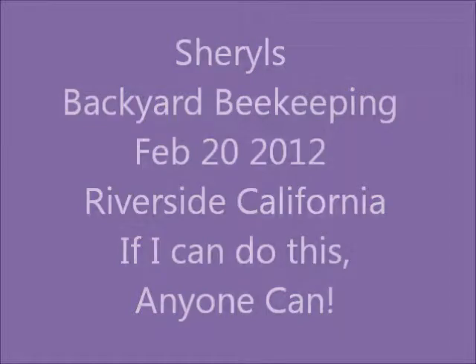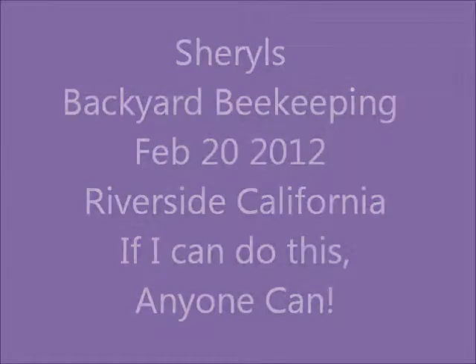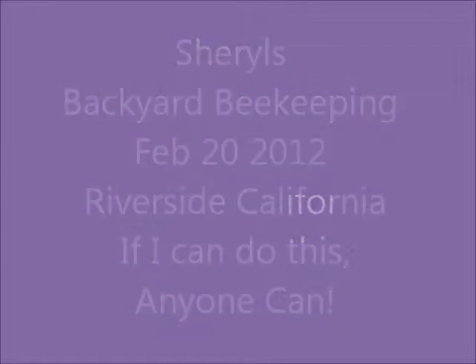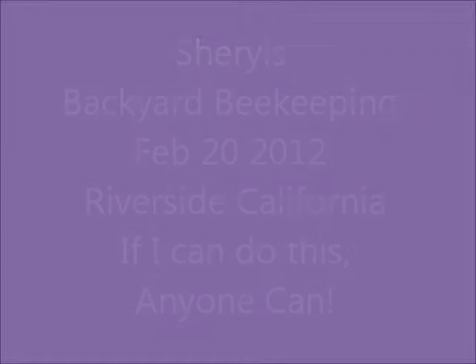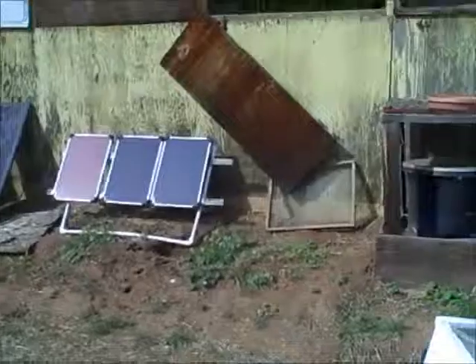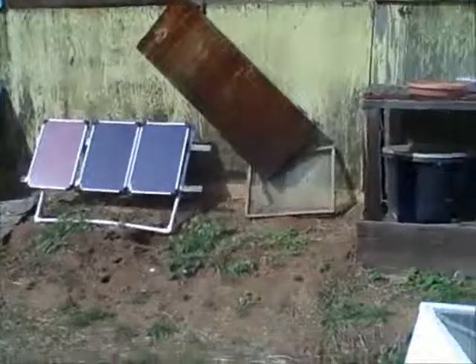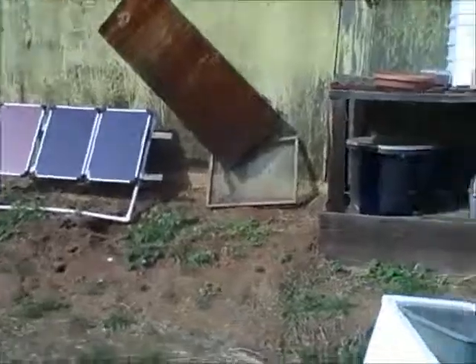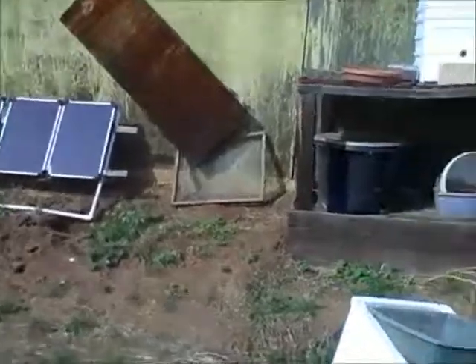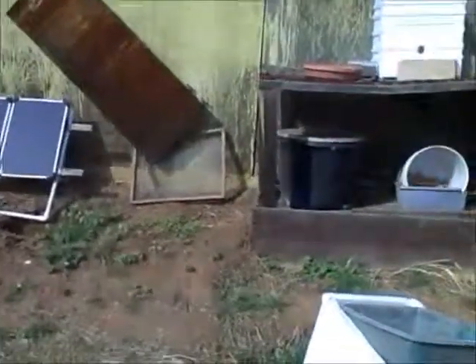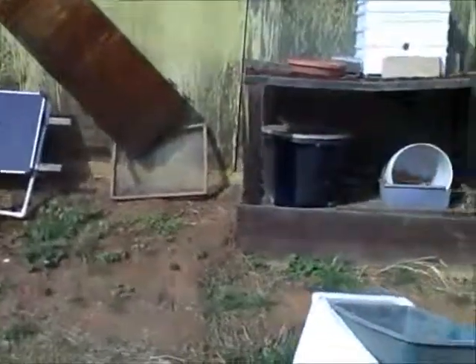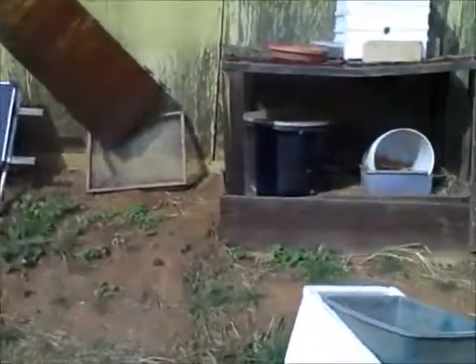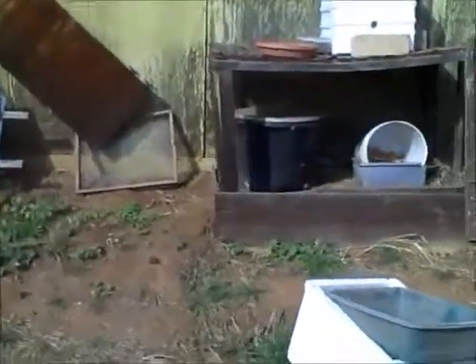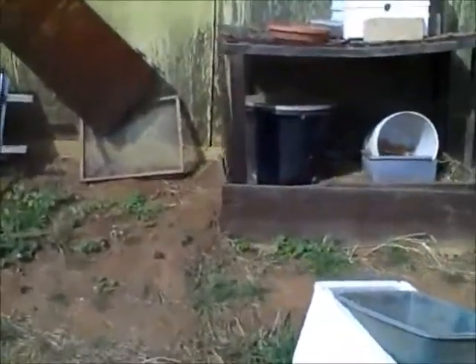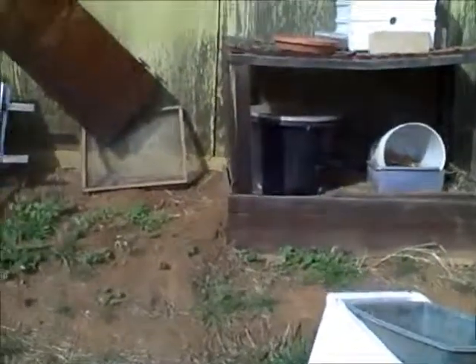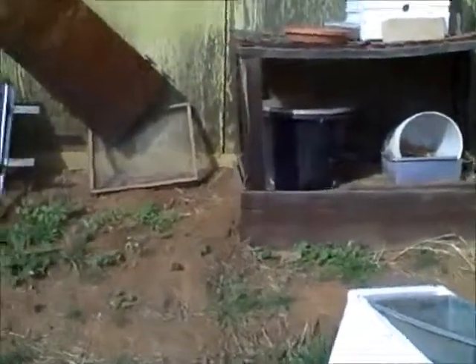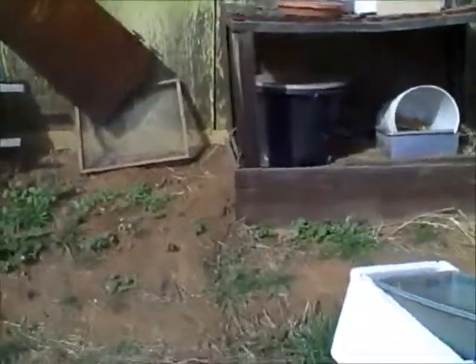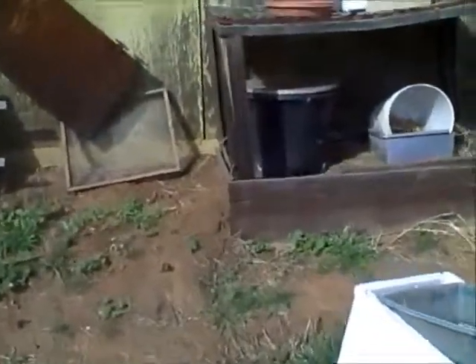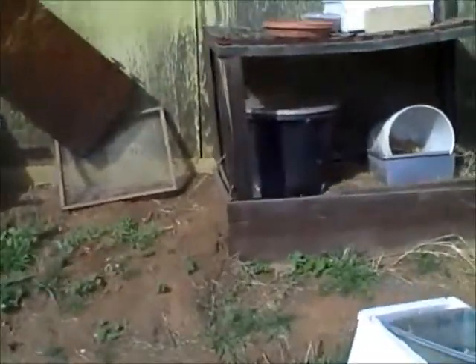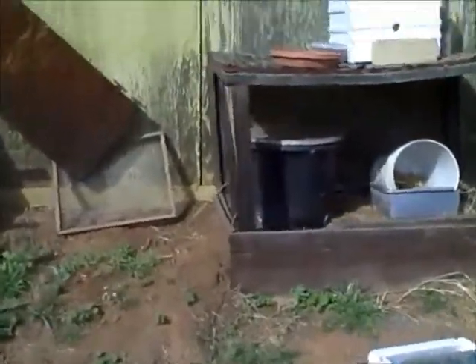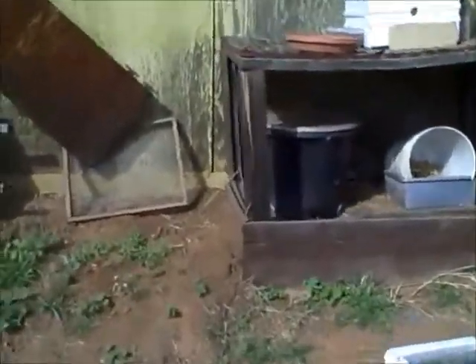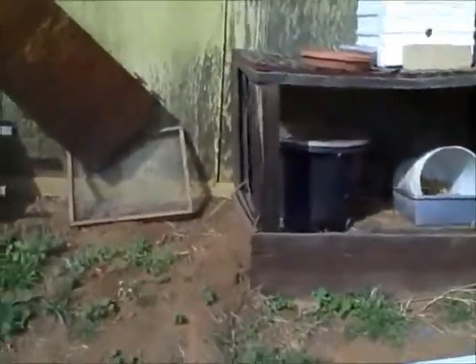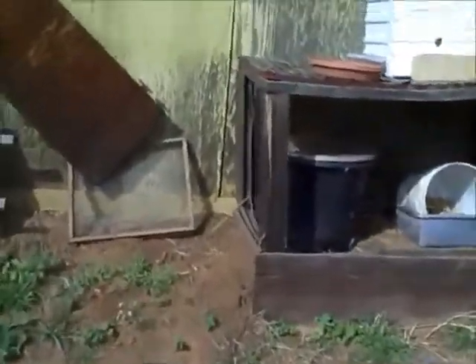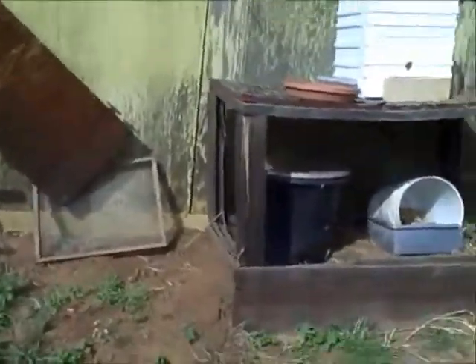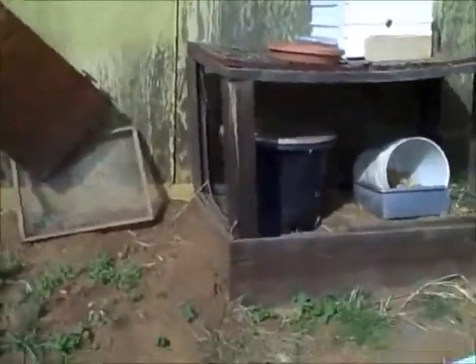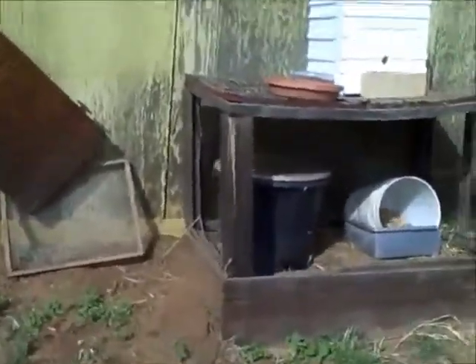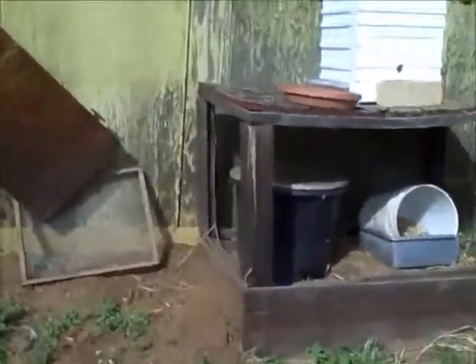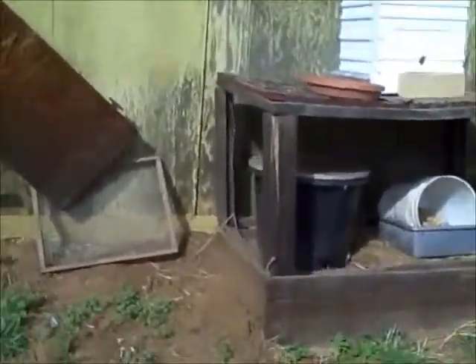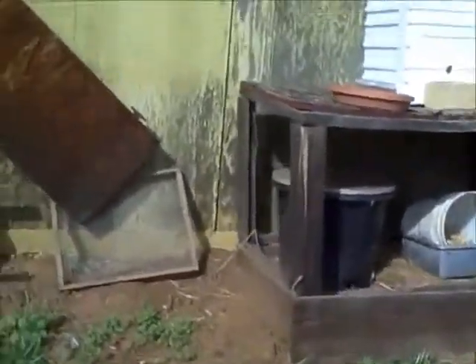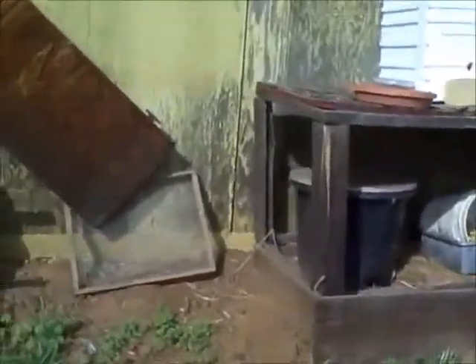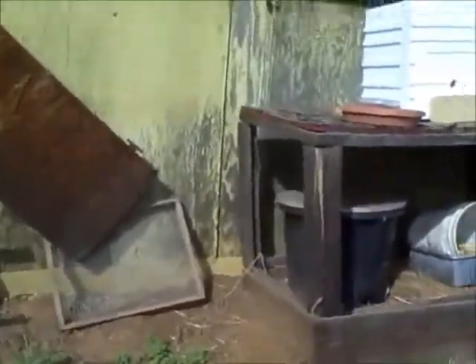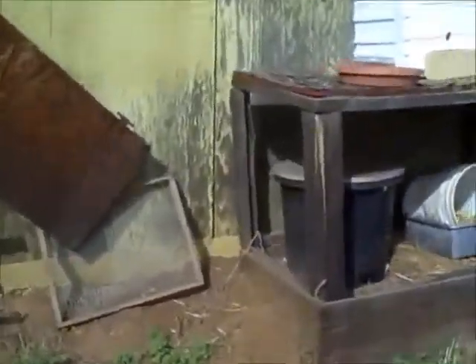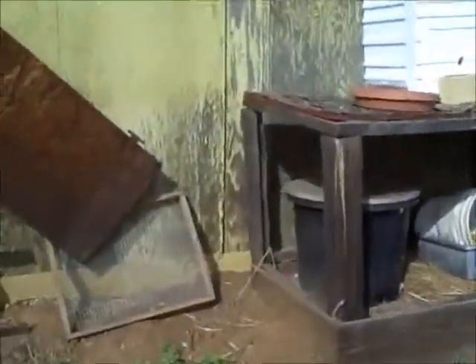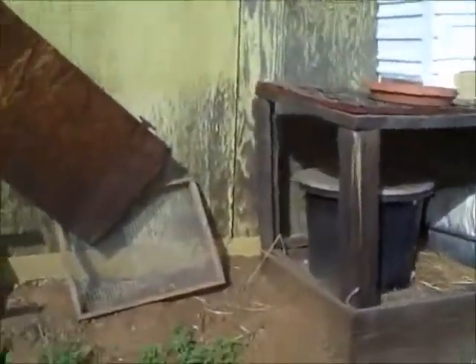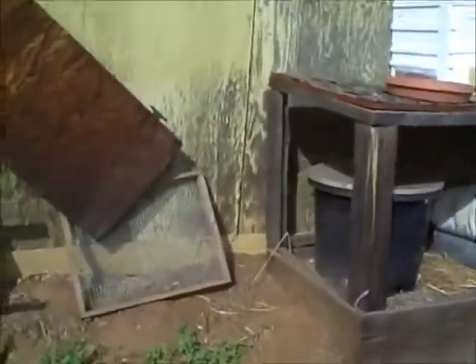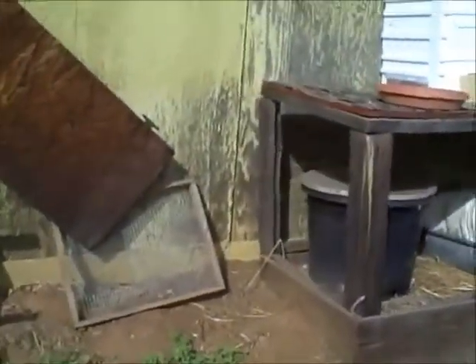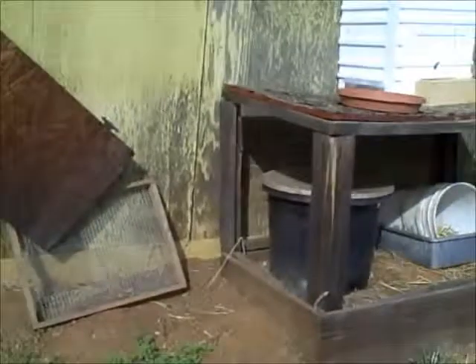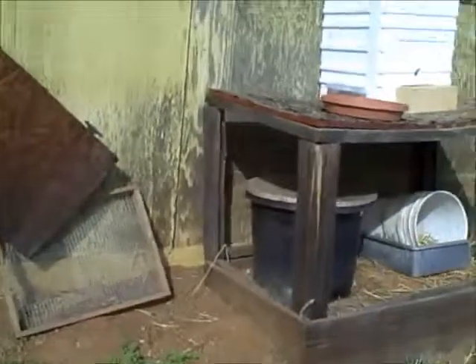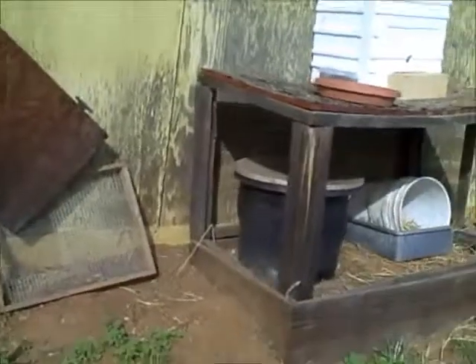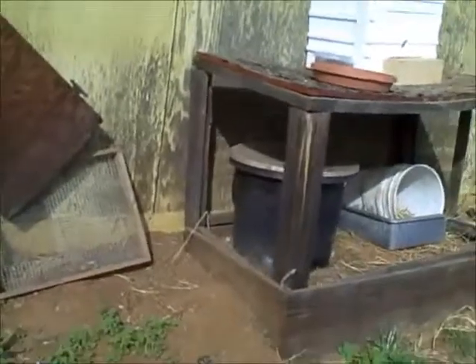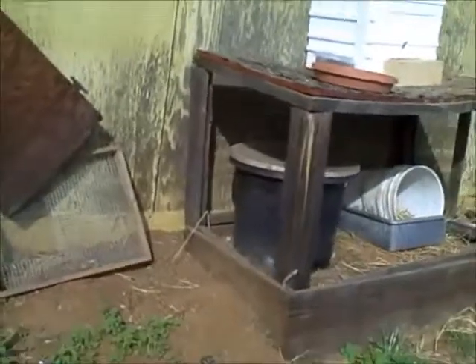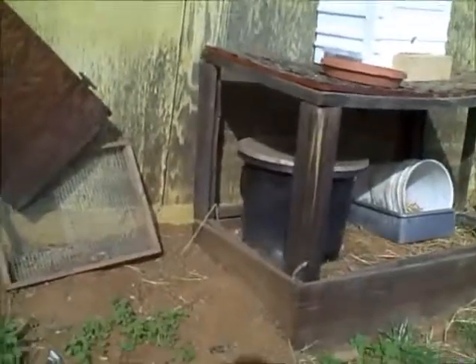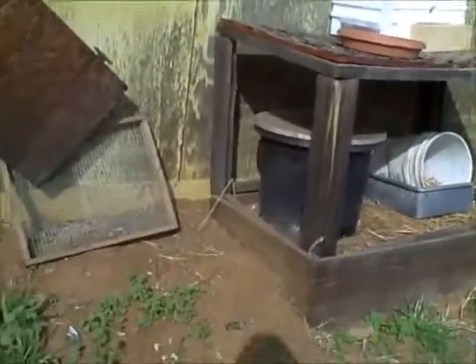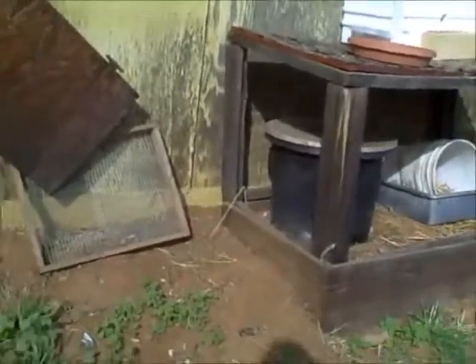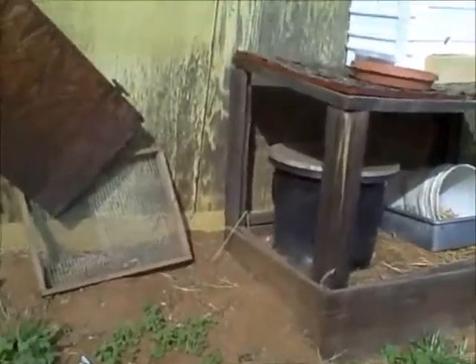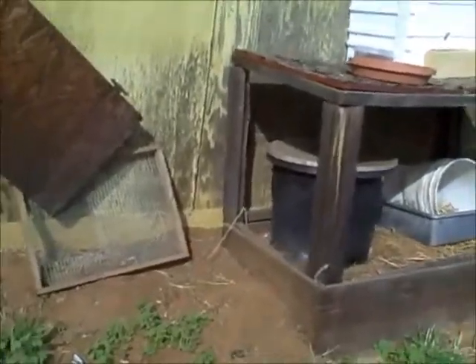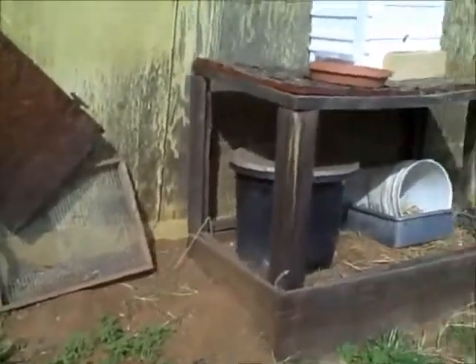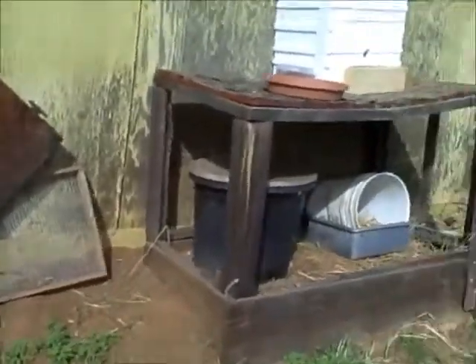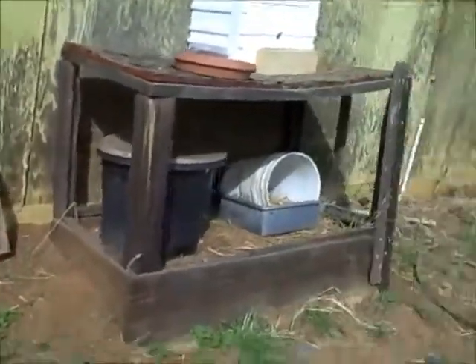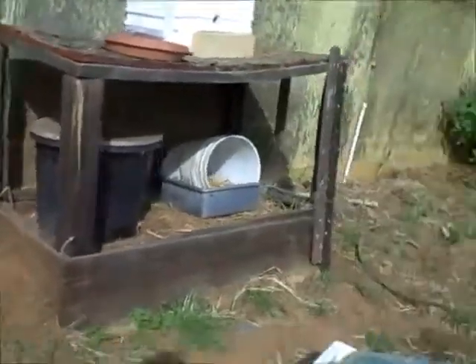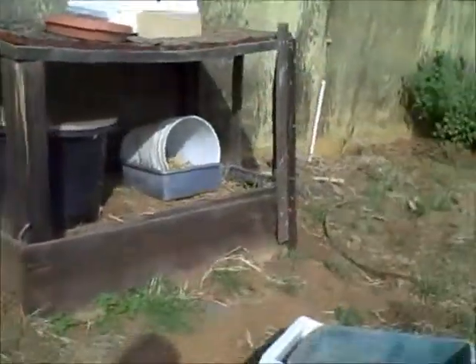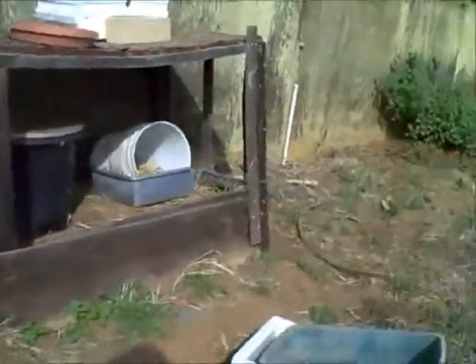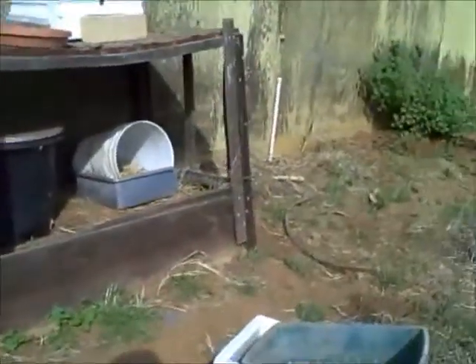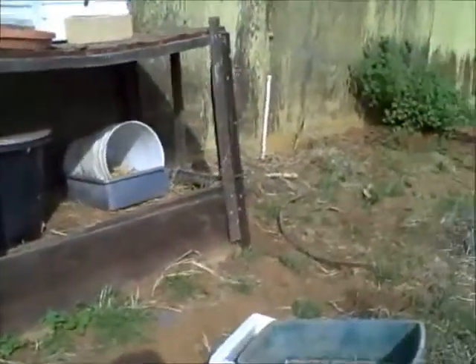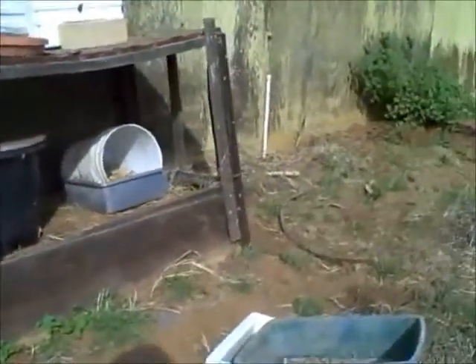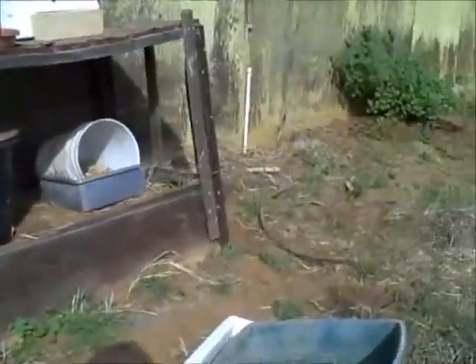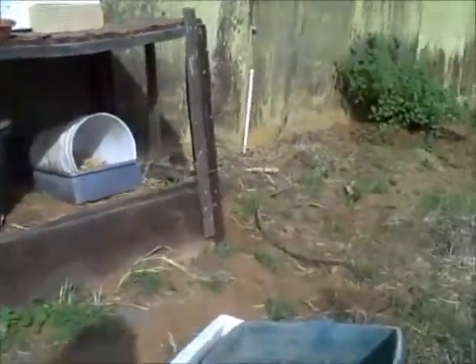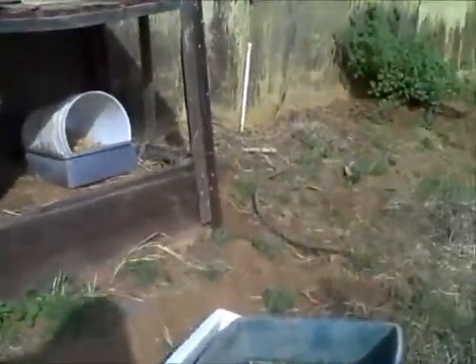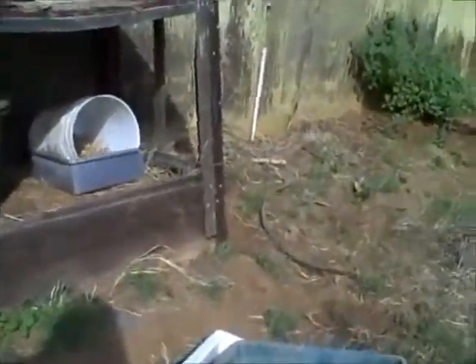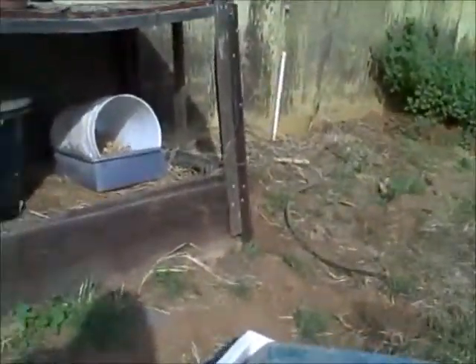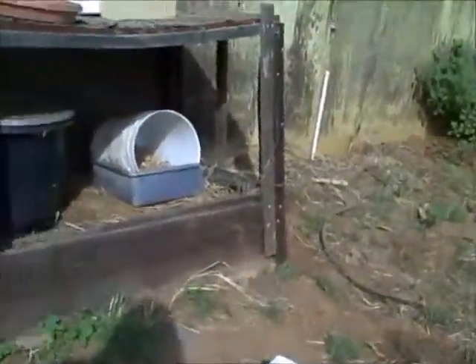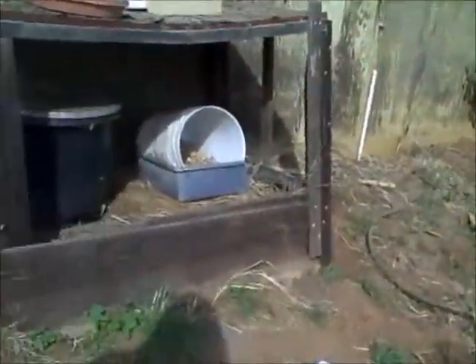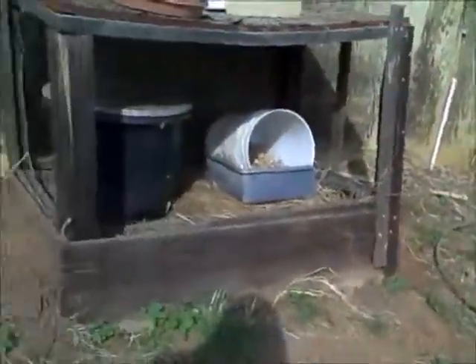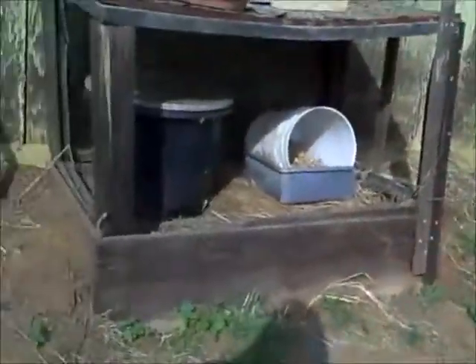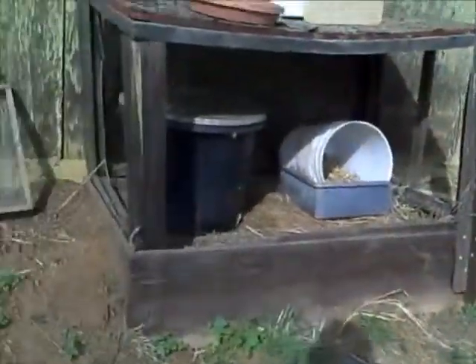Hello everybody, this is Cheryl again, talking a little bit about some backyard beekeeping.